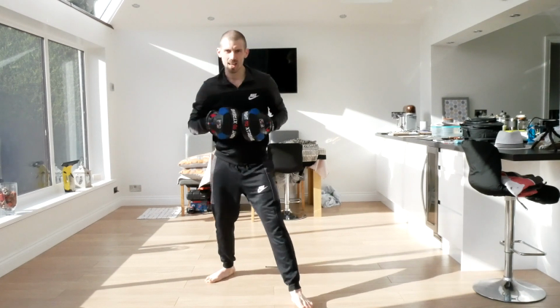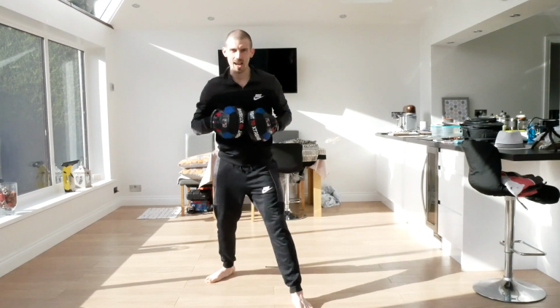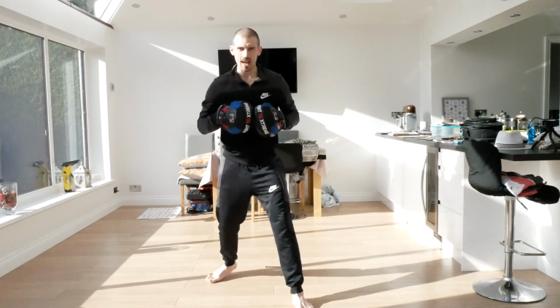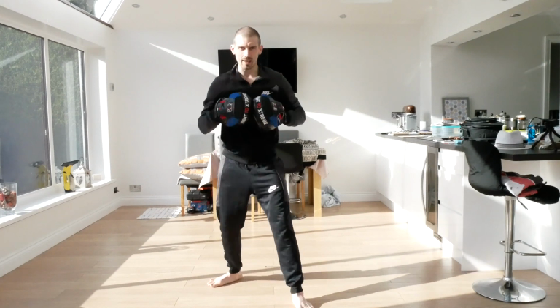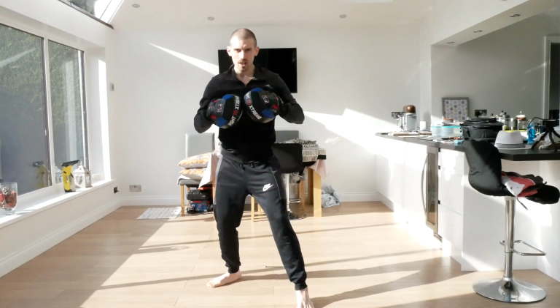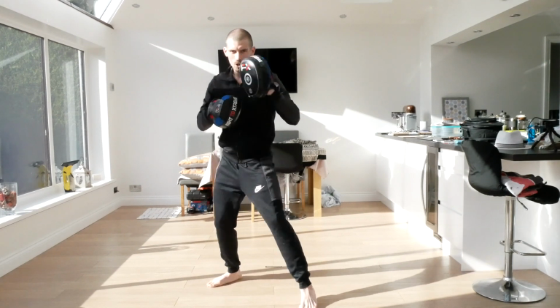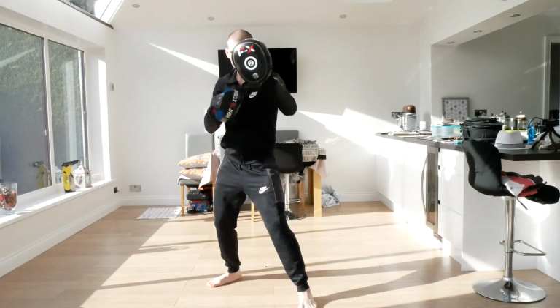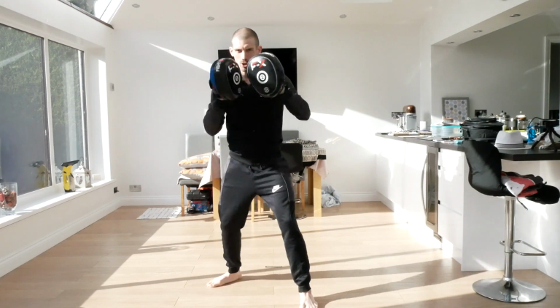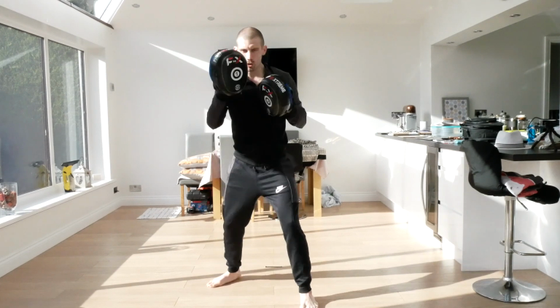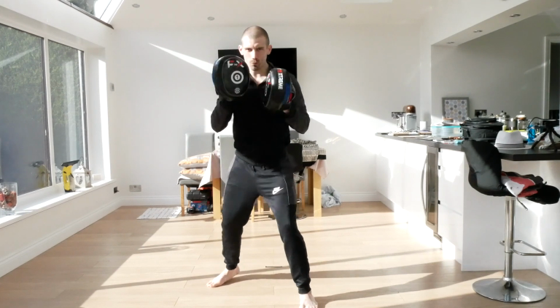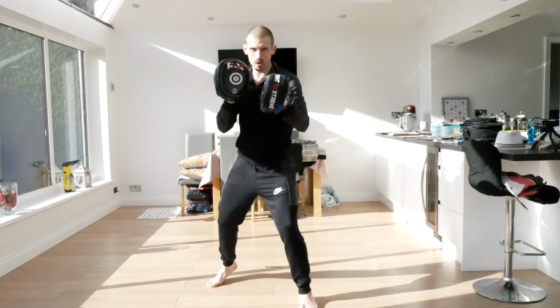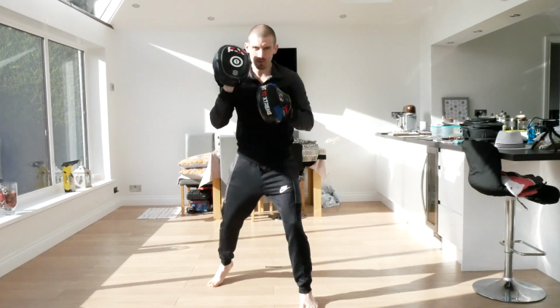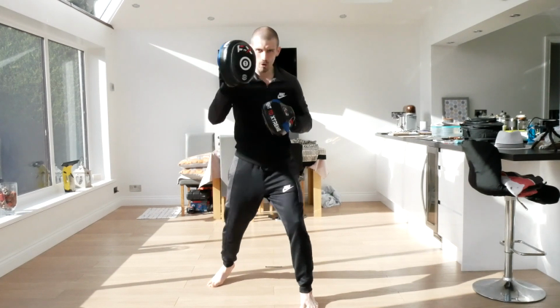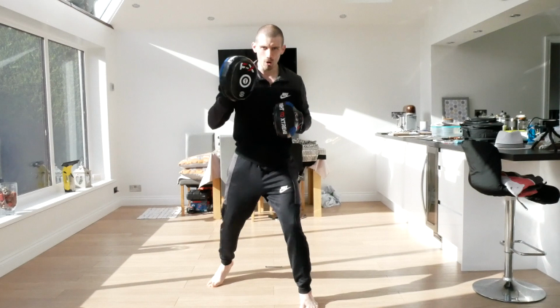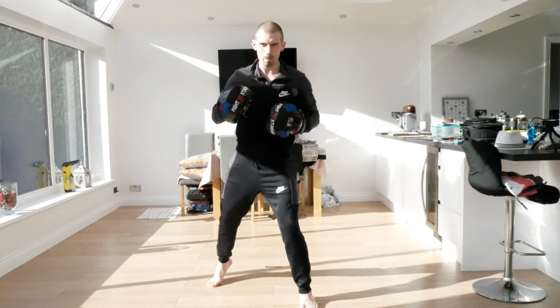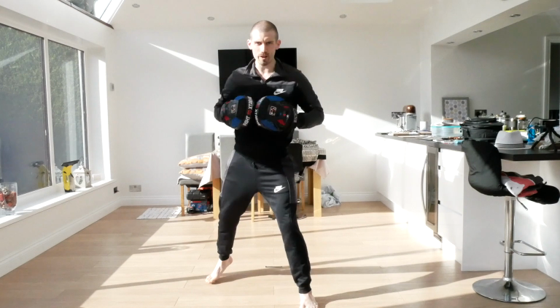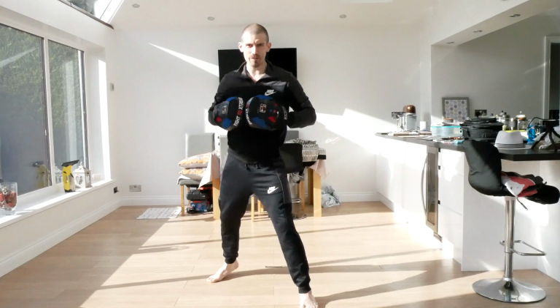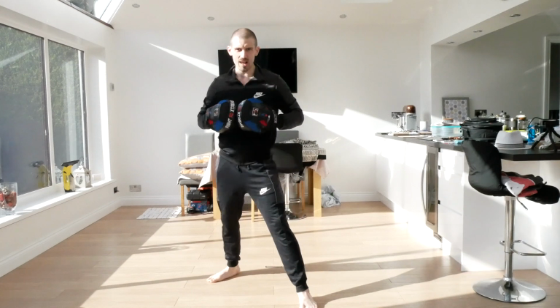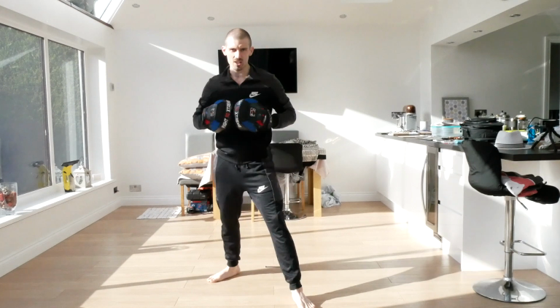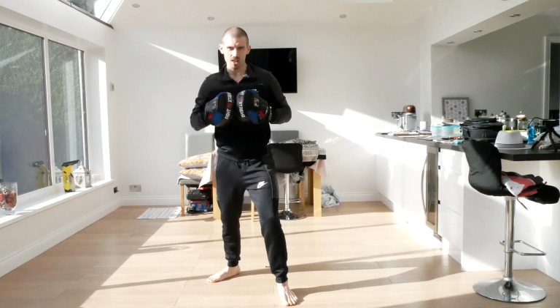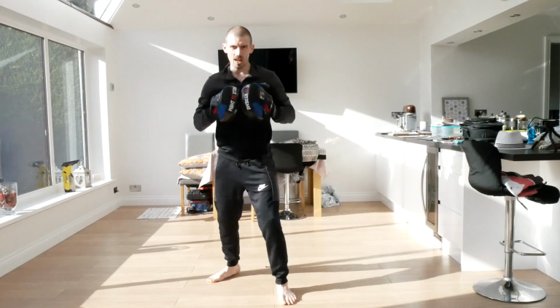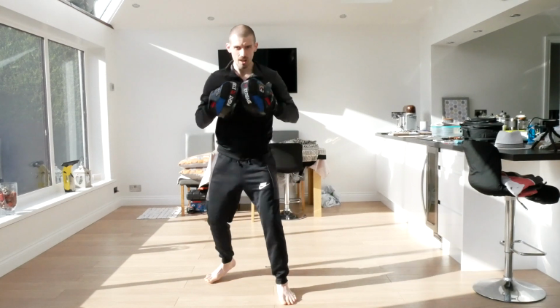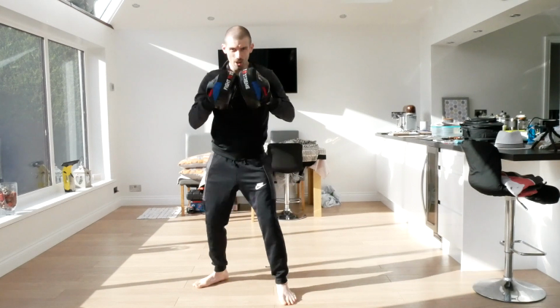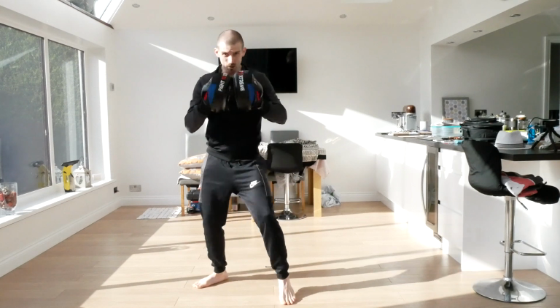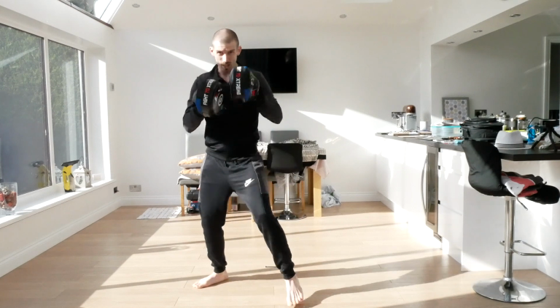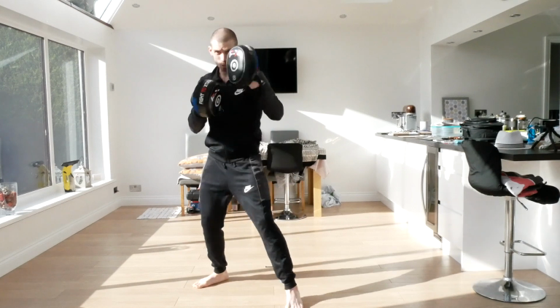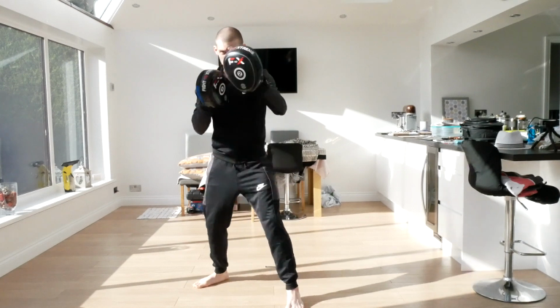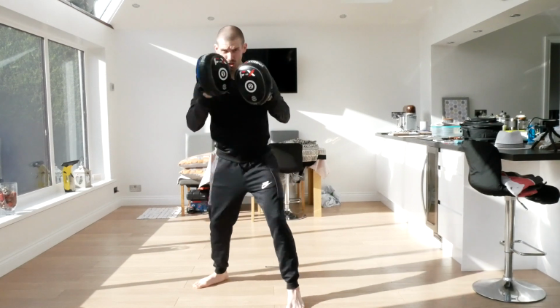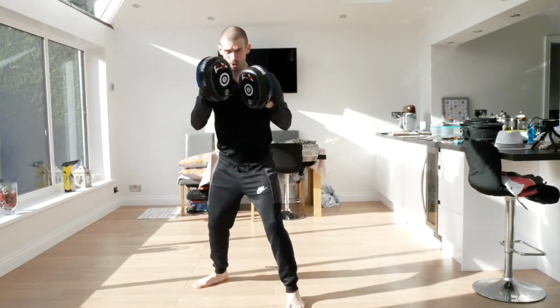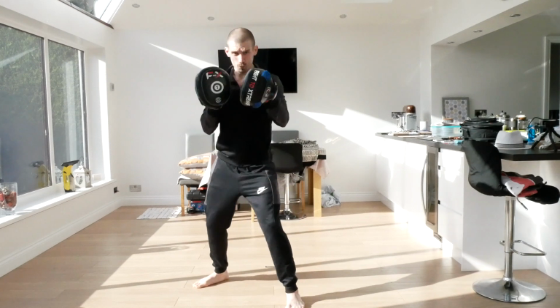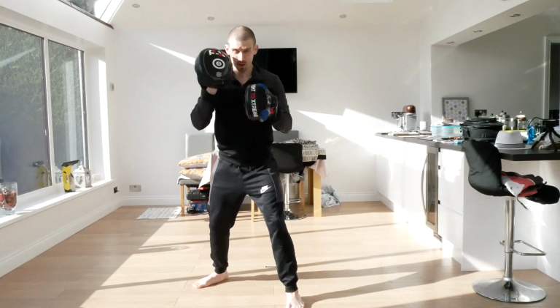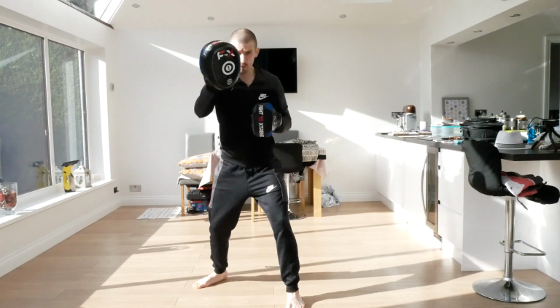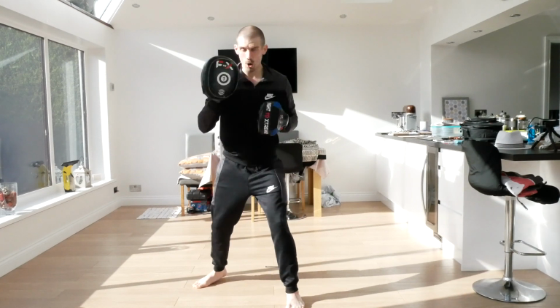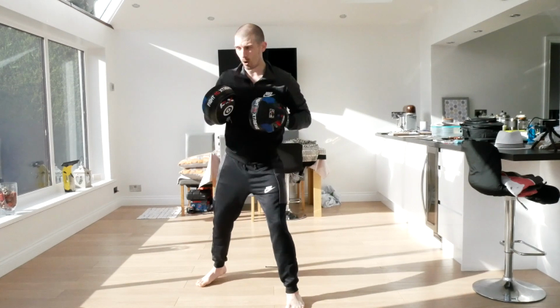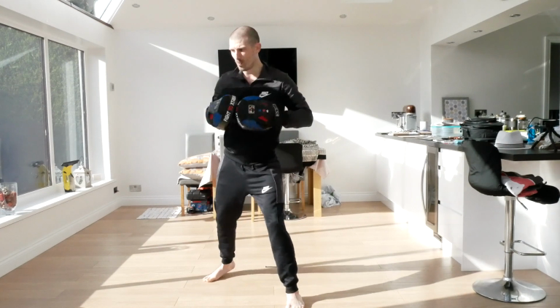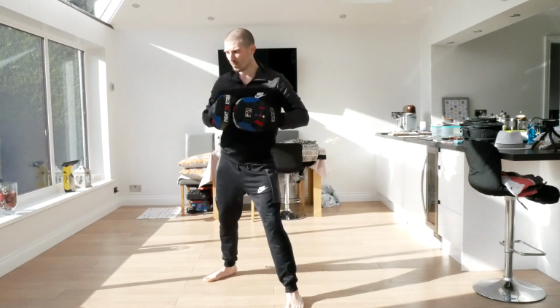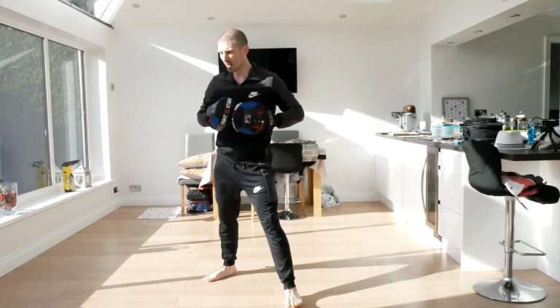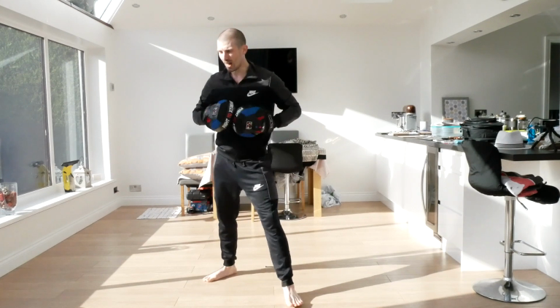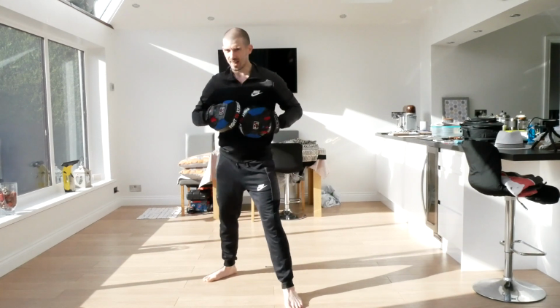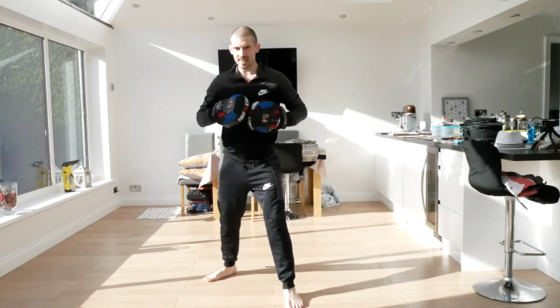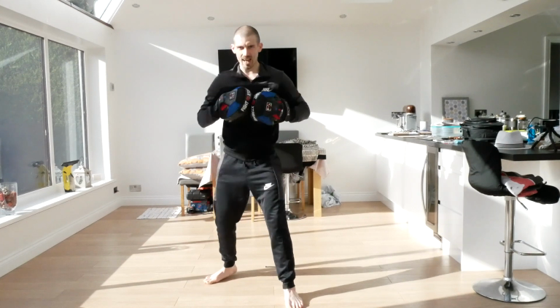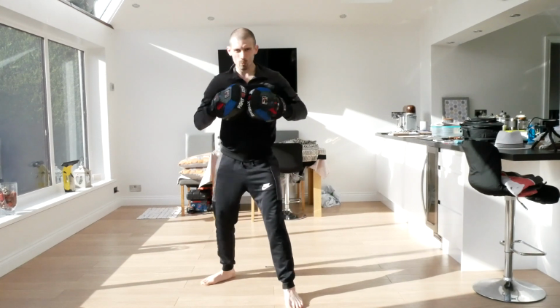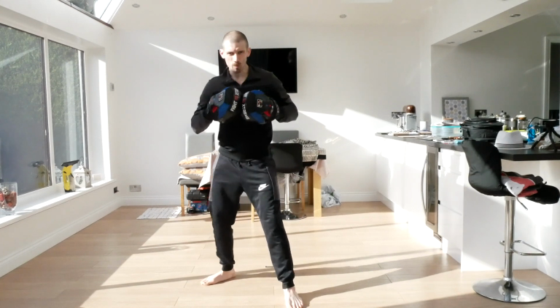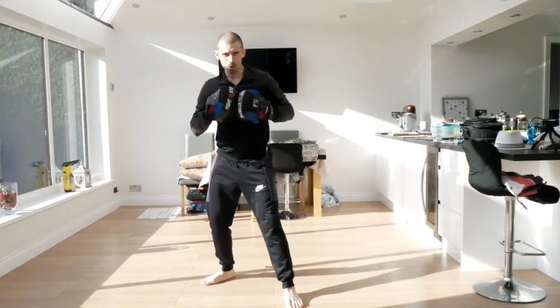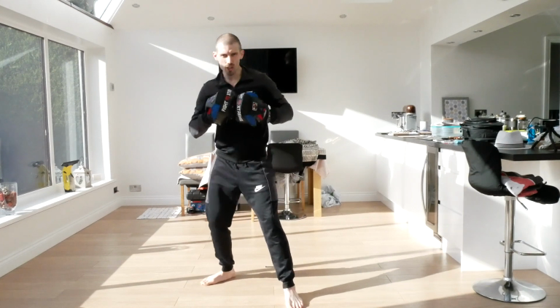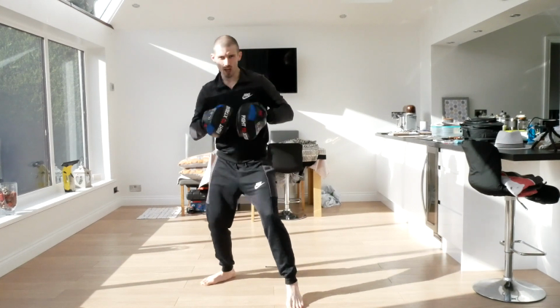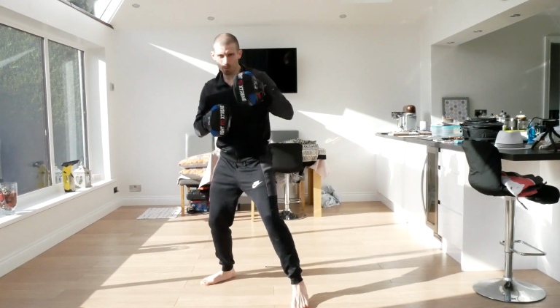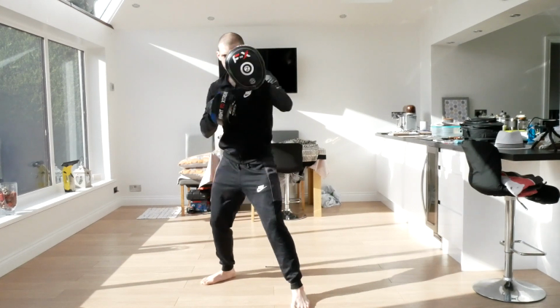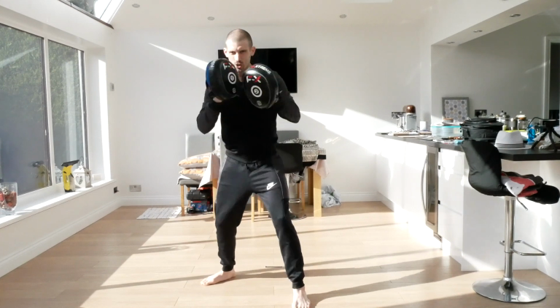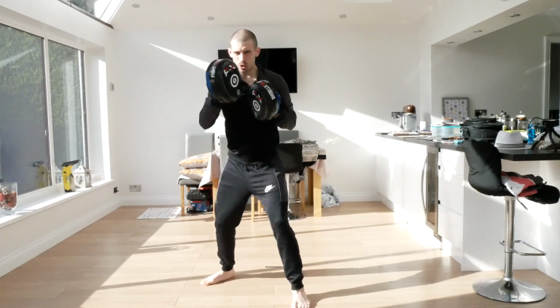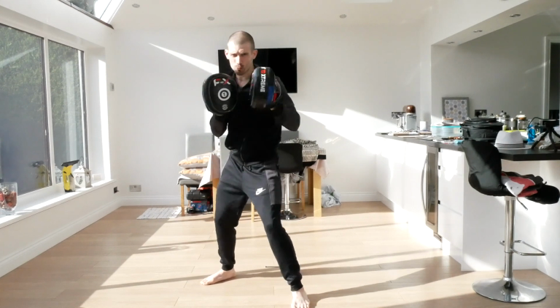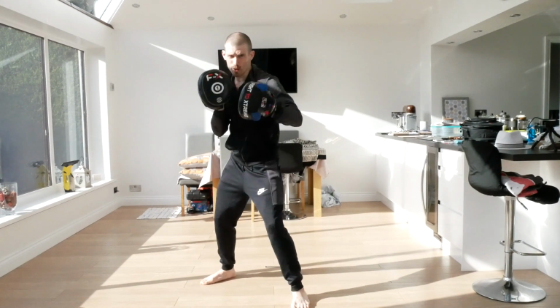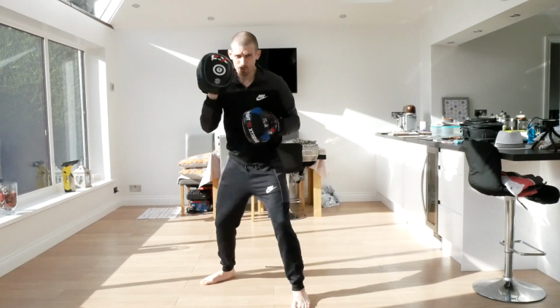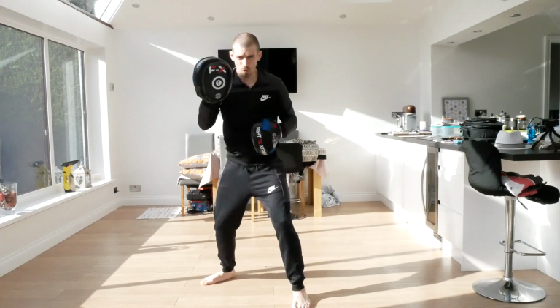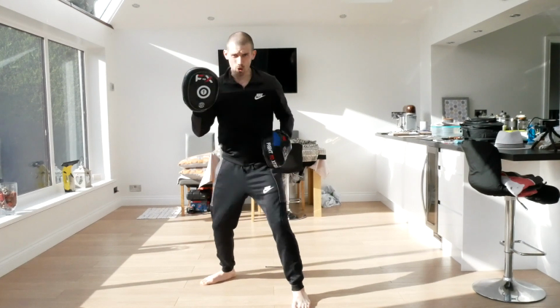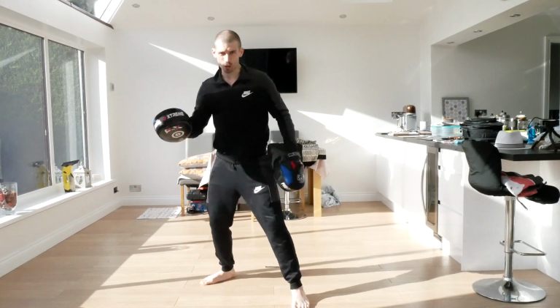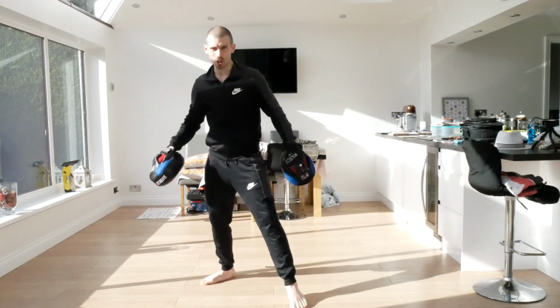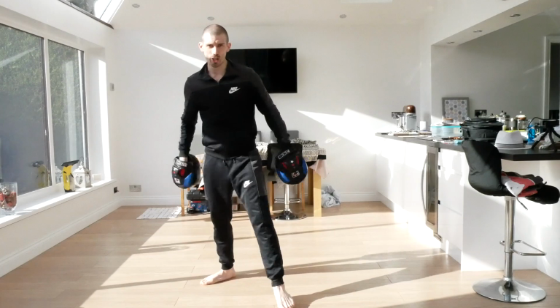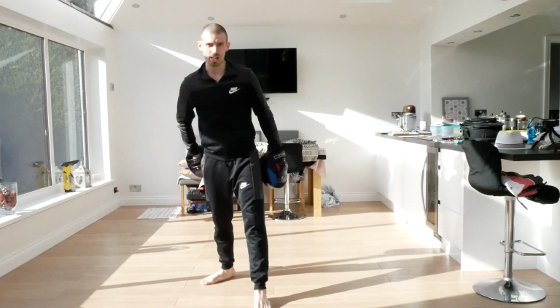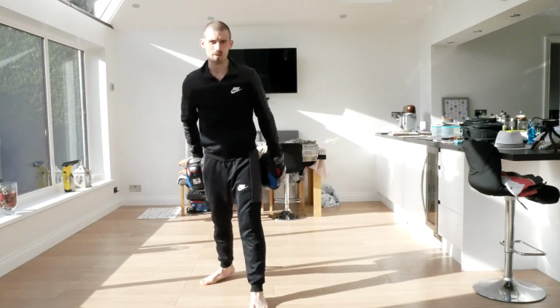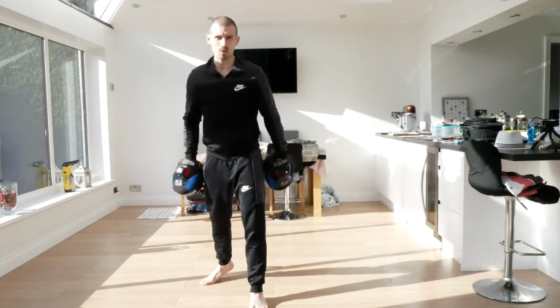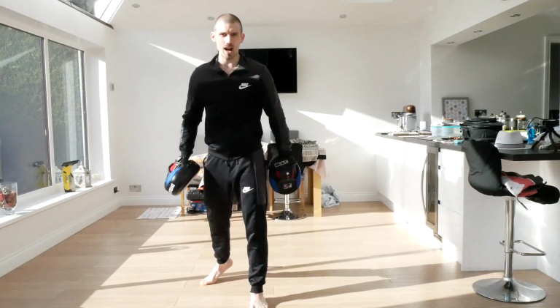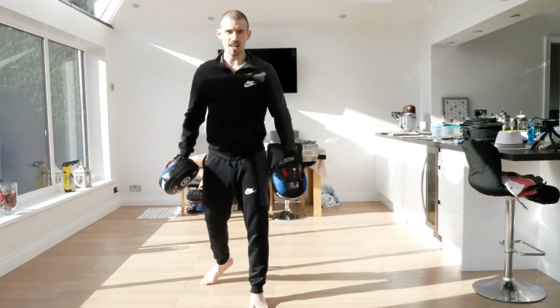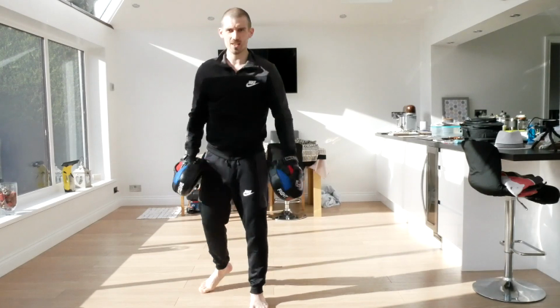Now we're going to have a straight right on the end - one, two, hook, and right. Ready - one, two, hook, straight. And again, one, two, three, four. Bit faster. Ready - one, two, three, four. And again, one more time - one, two, three, four. Good, and rest.